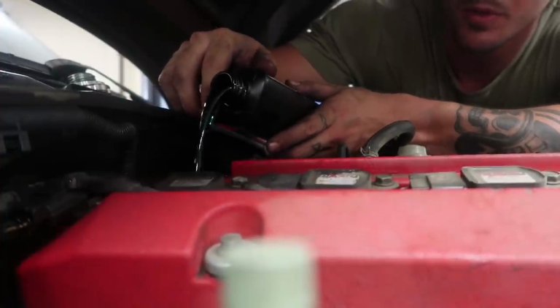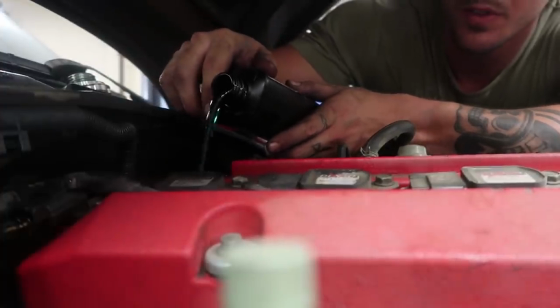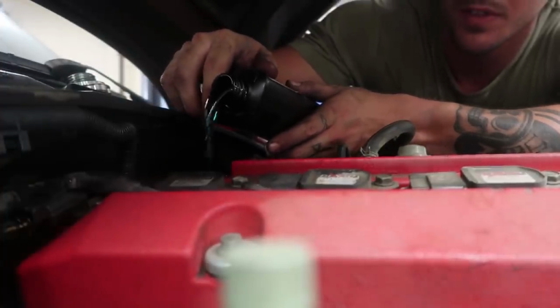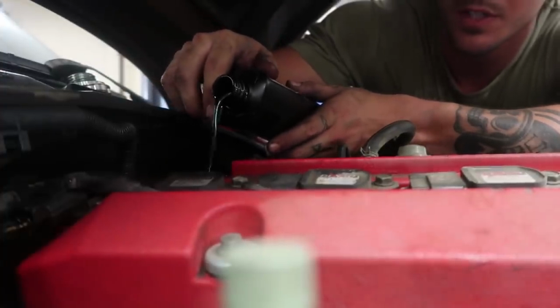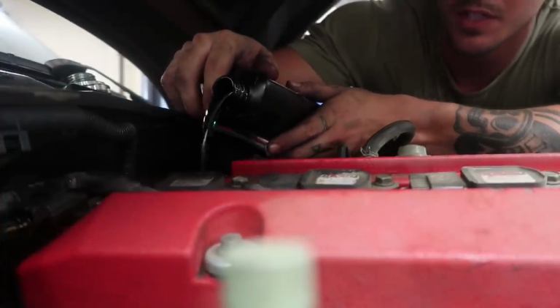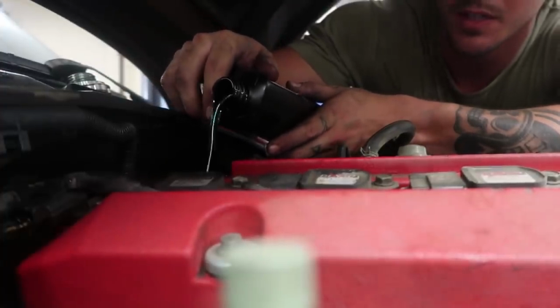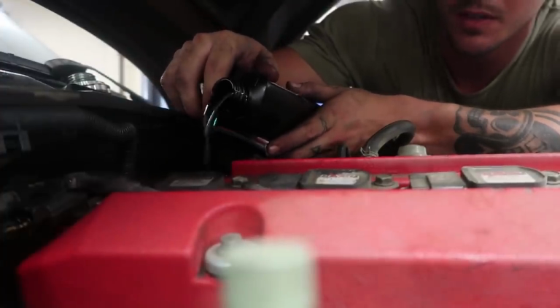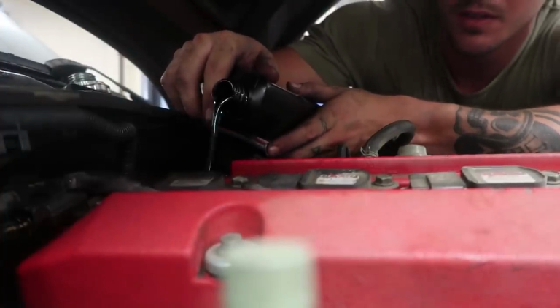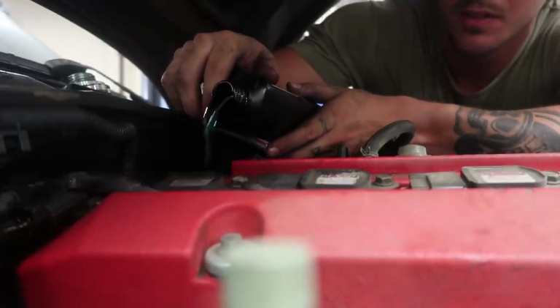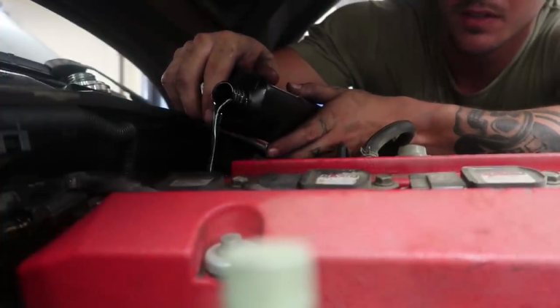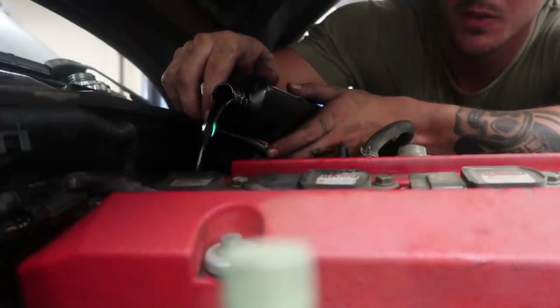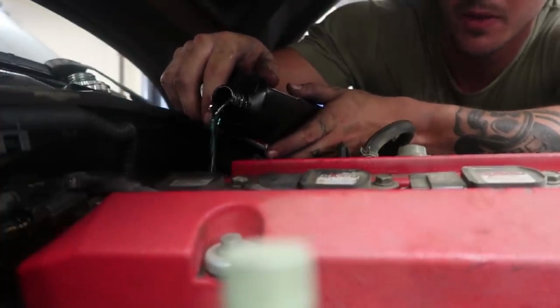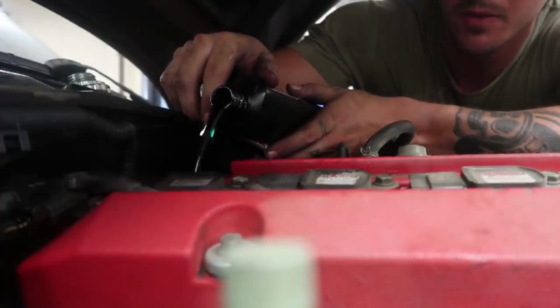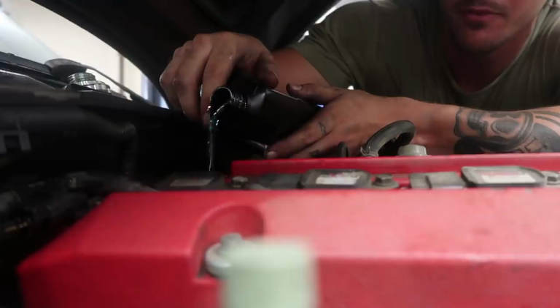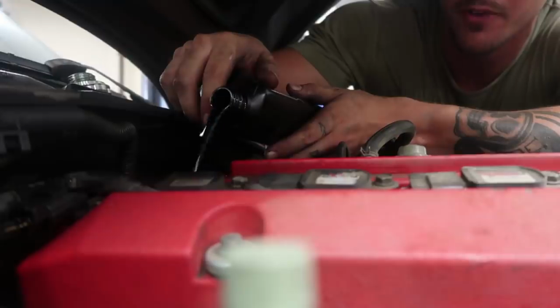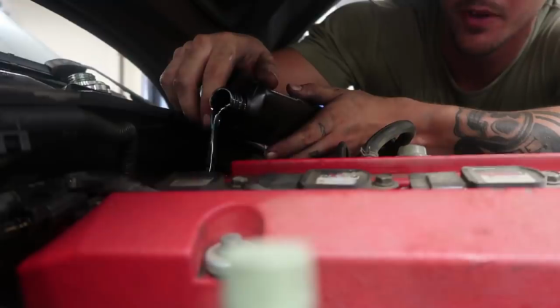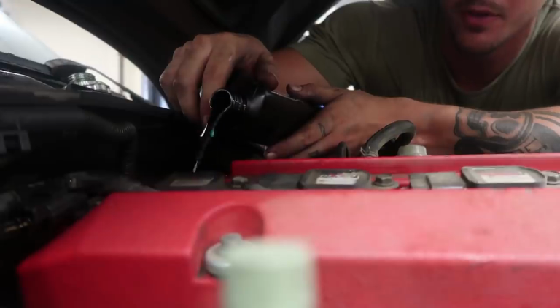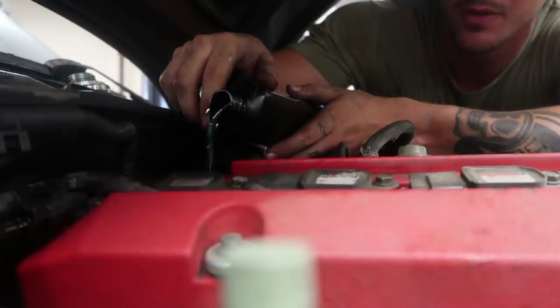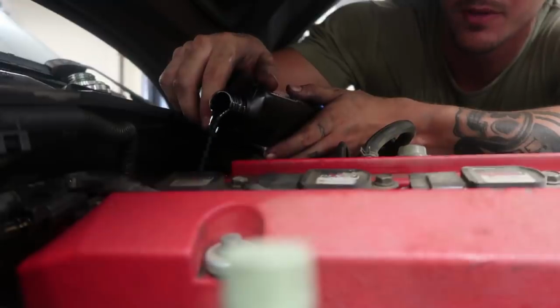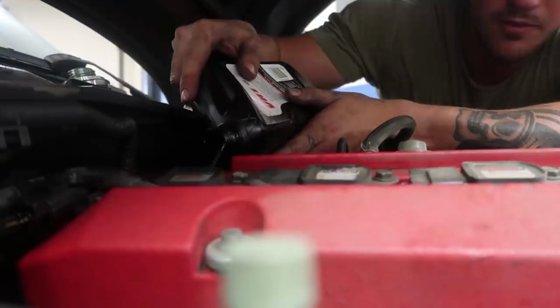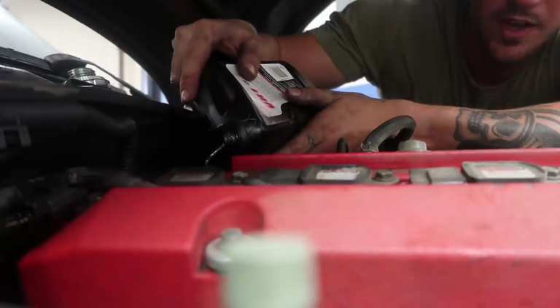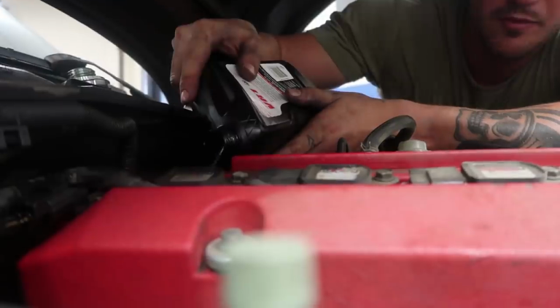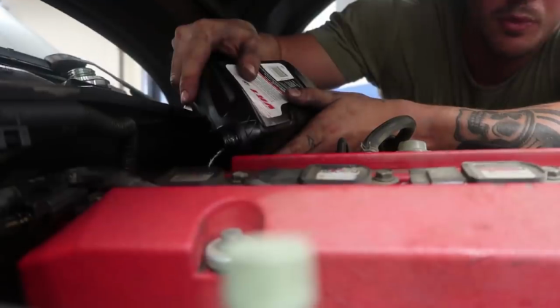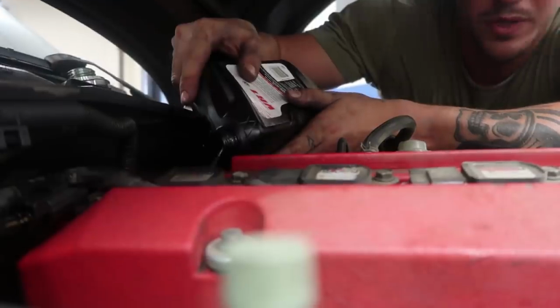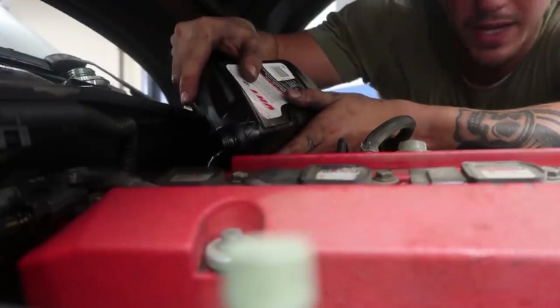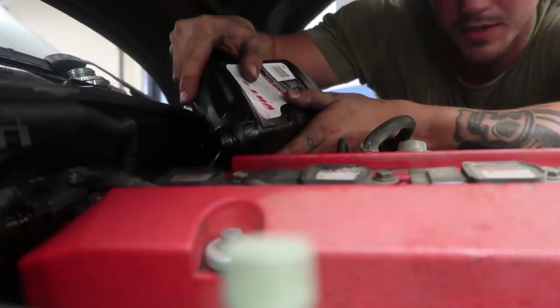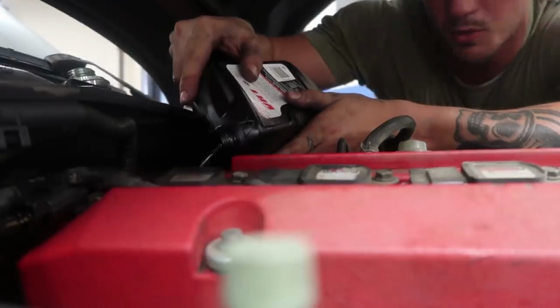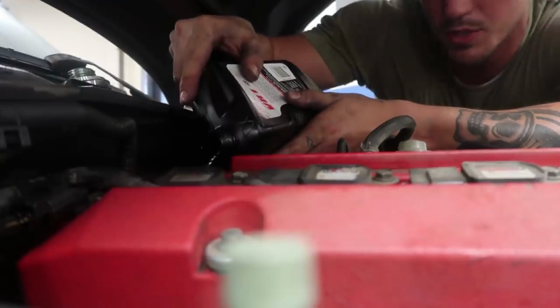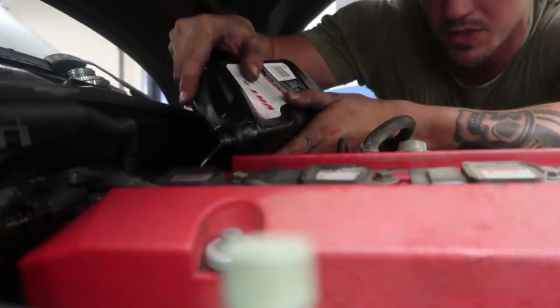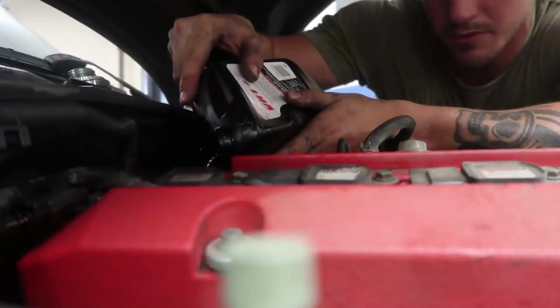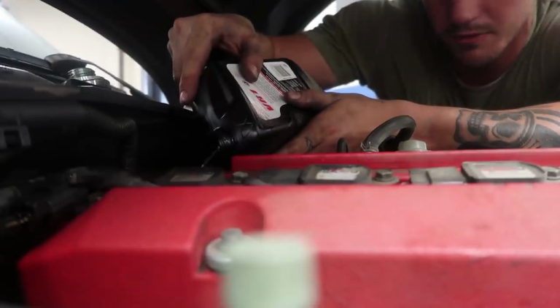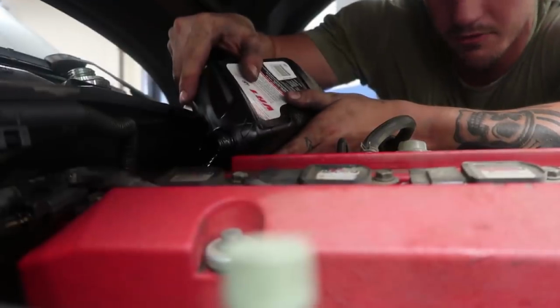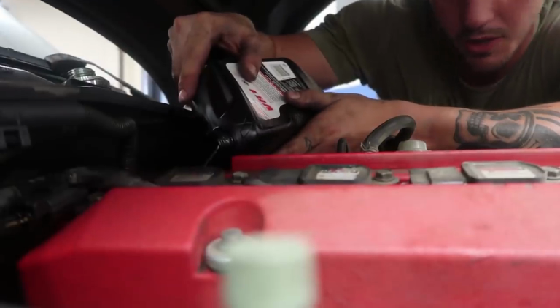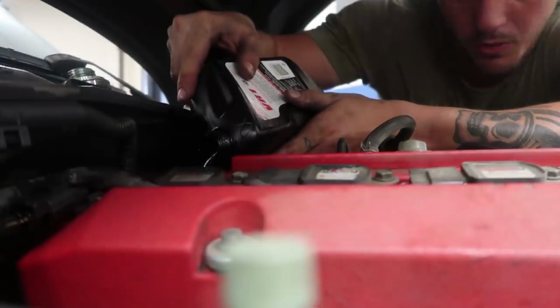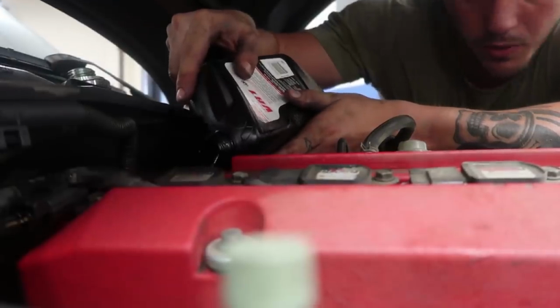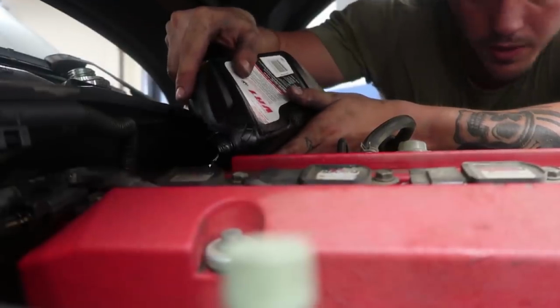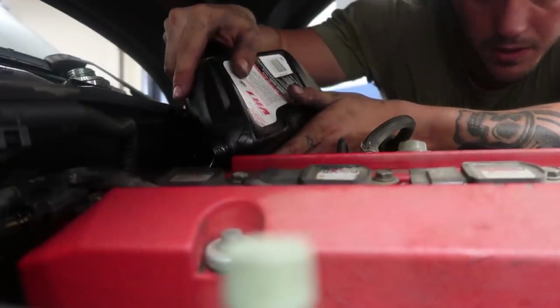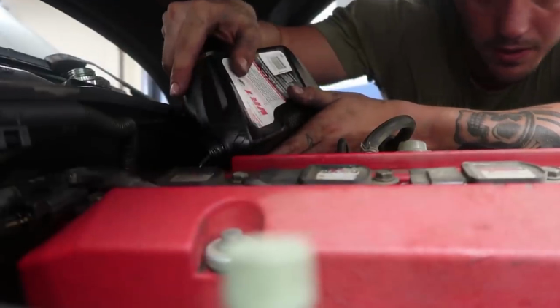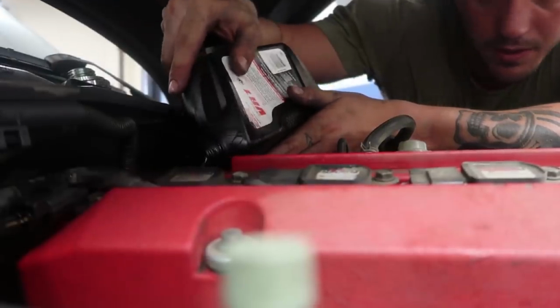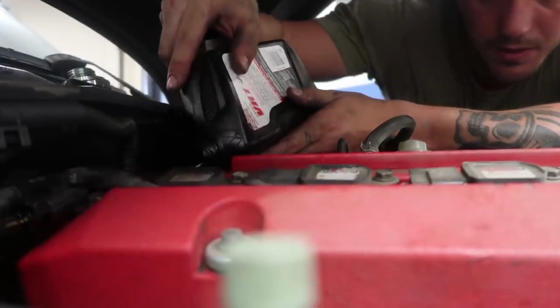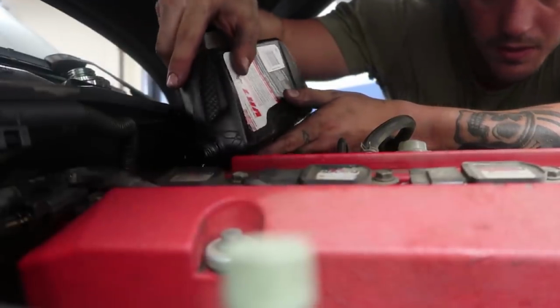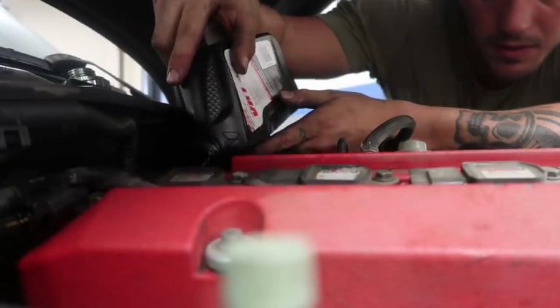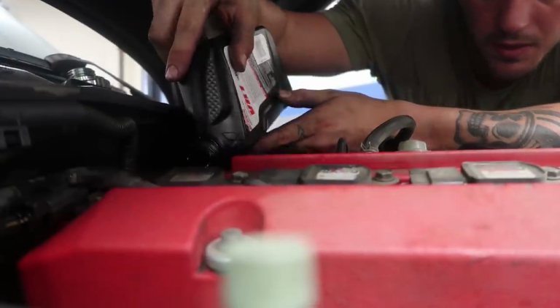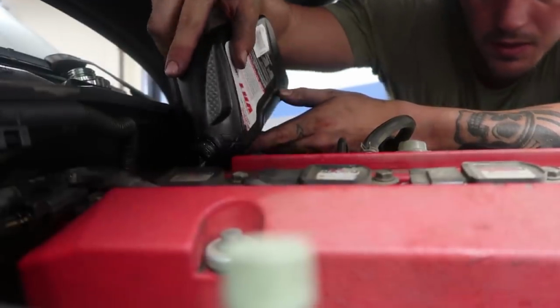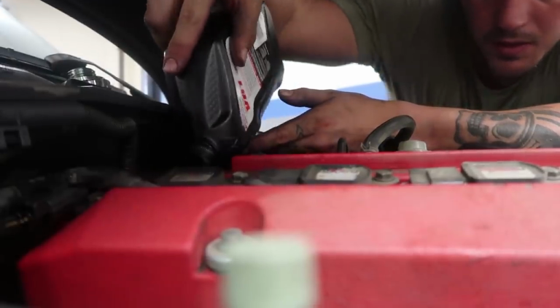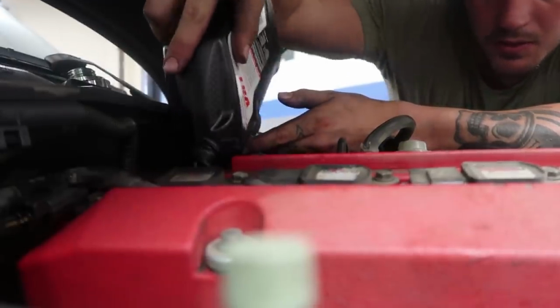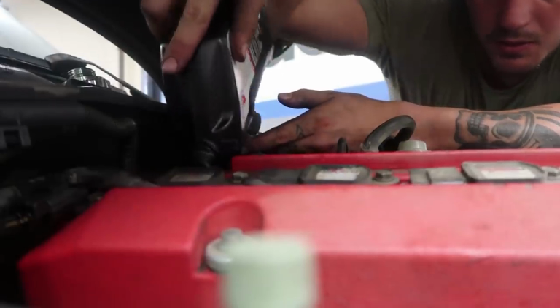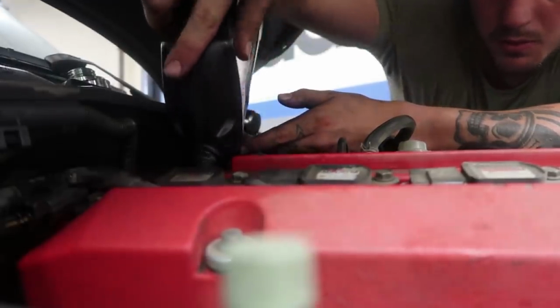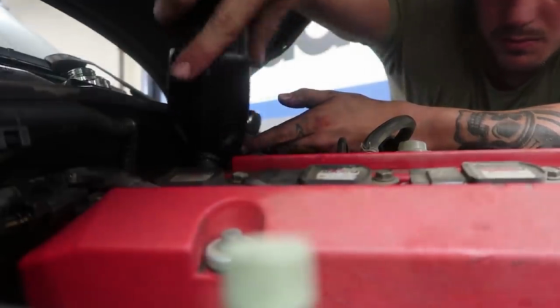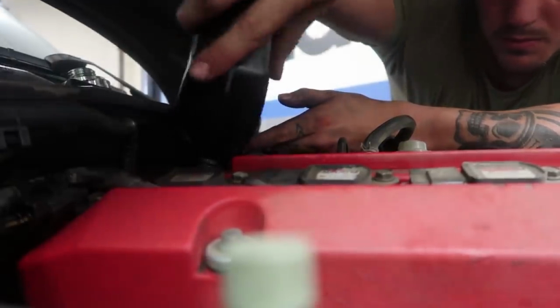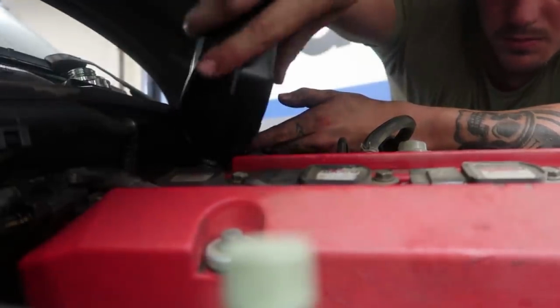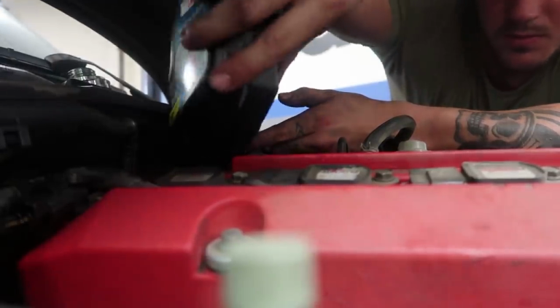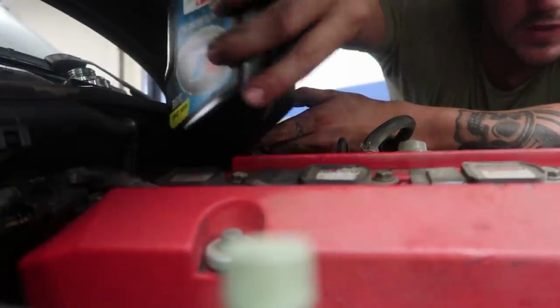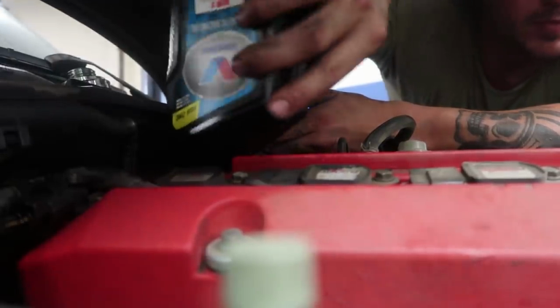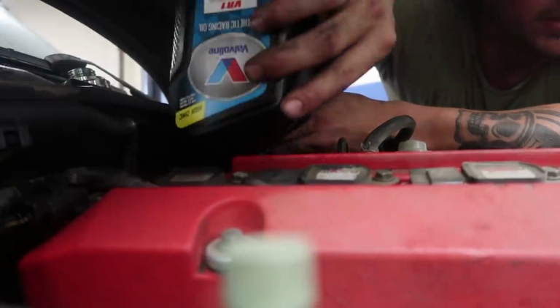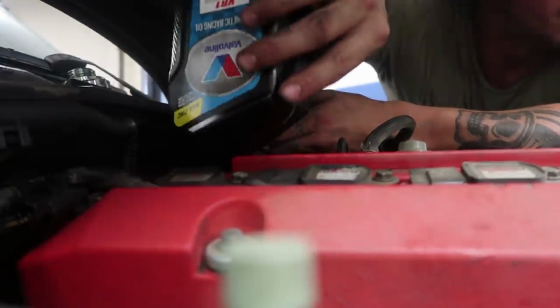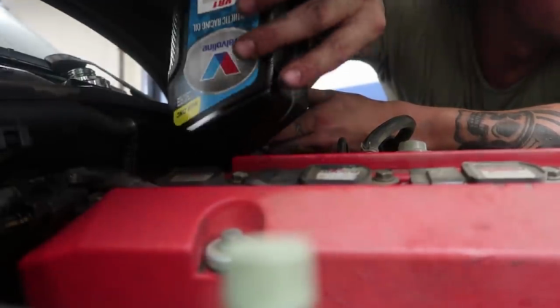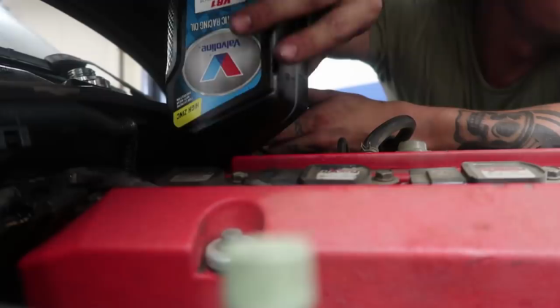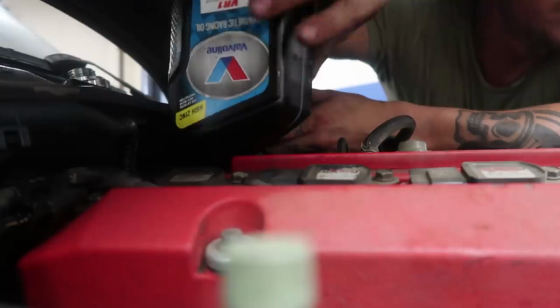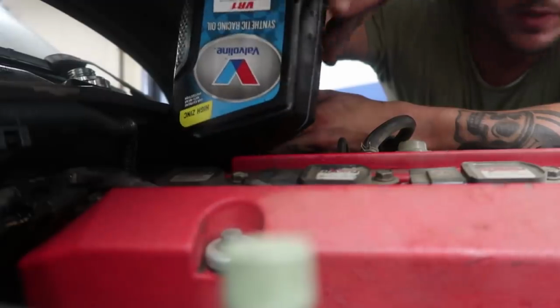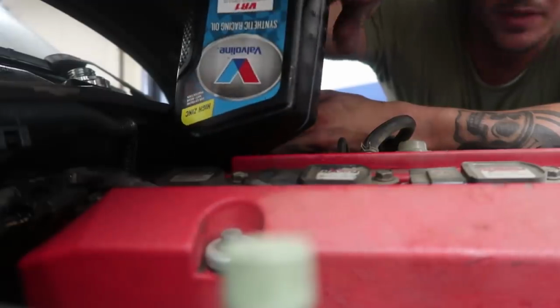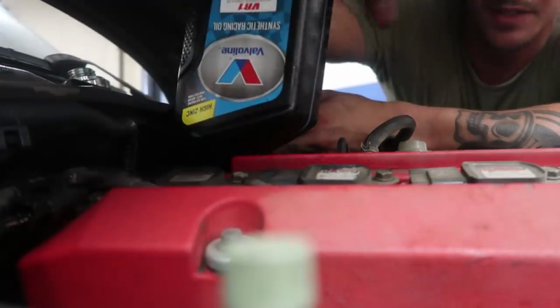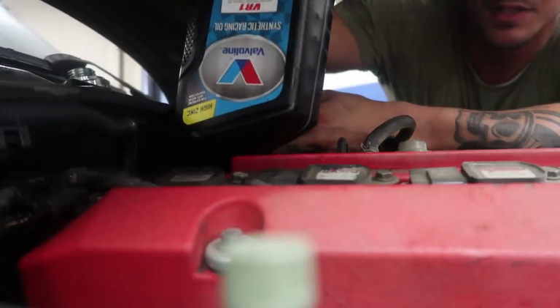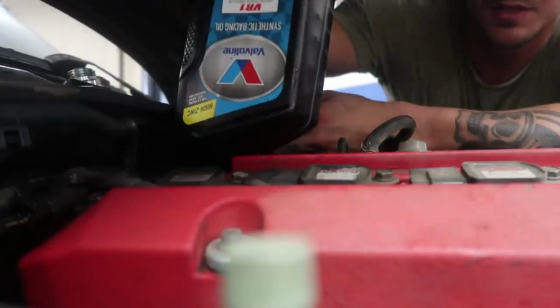Do we have the funnel? 5.8 quarts of the VR1 going in — oh, it's spilling!